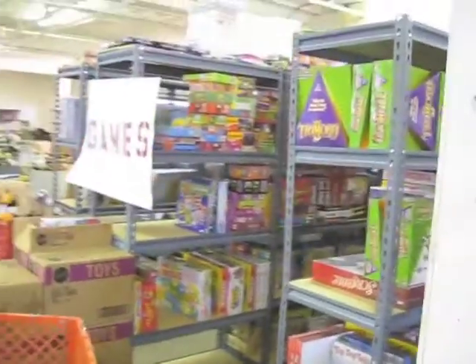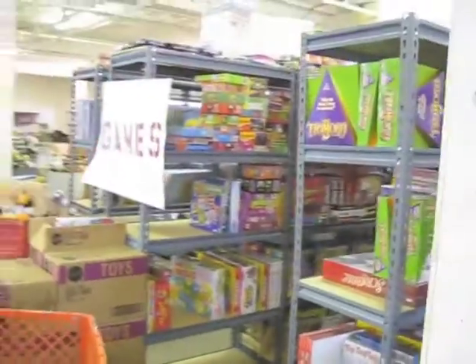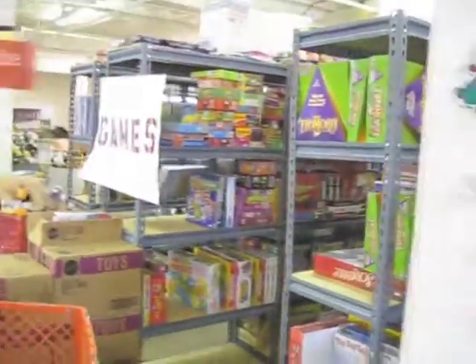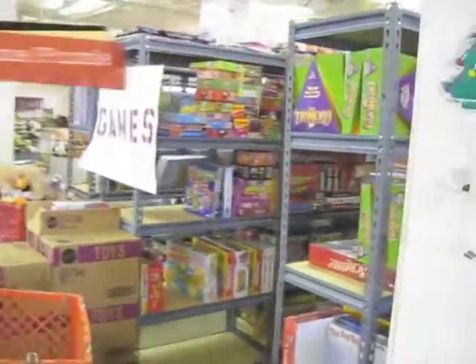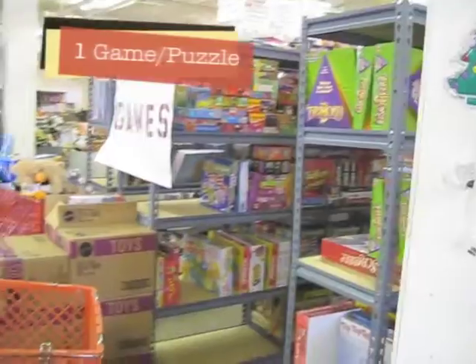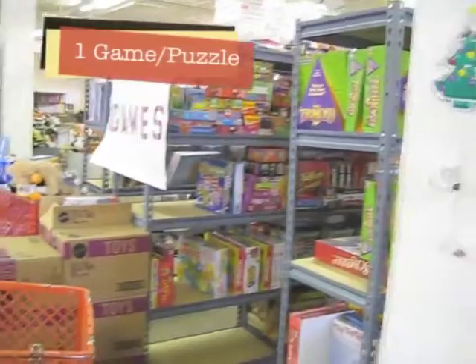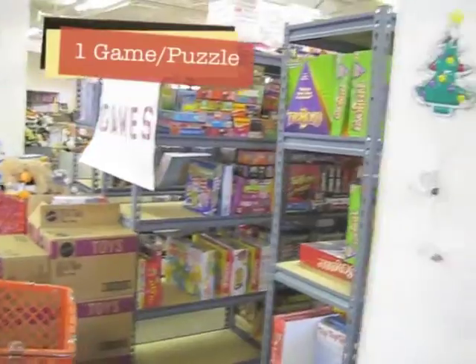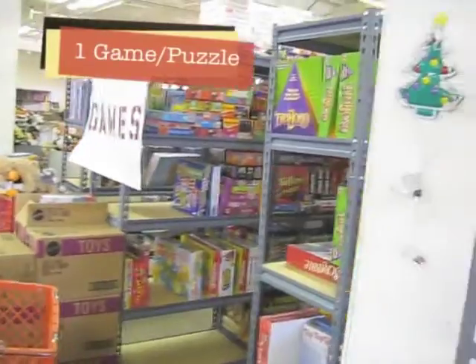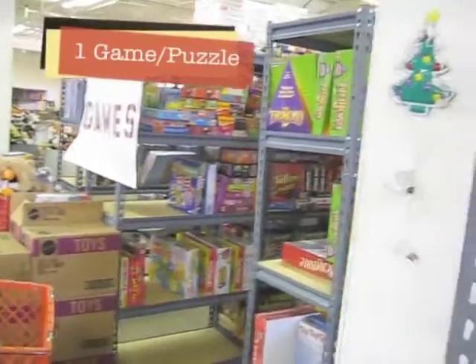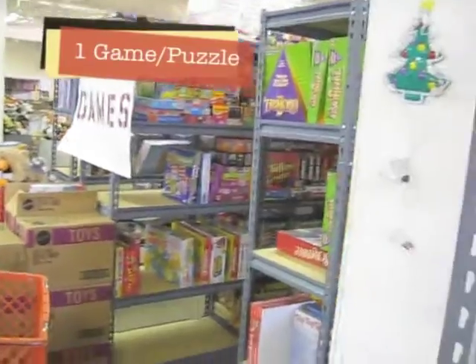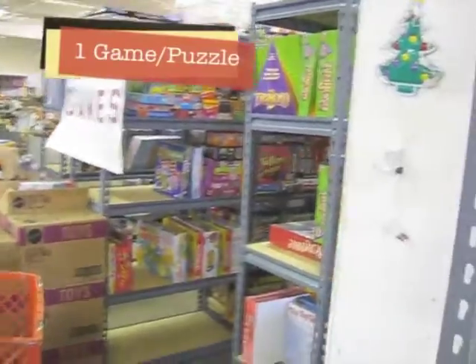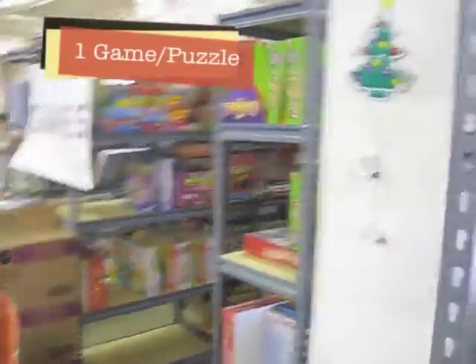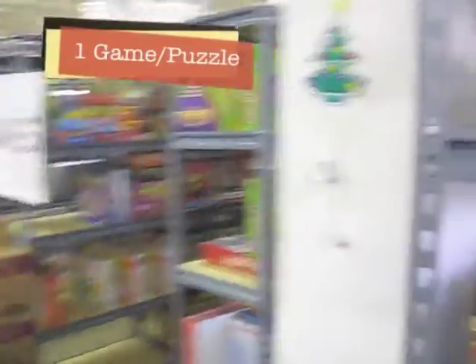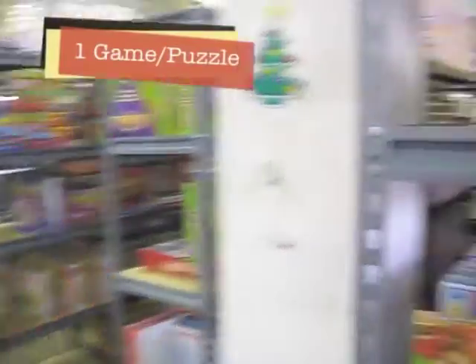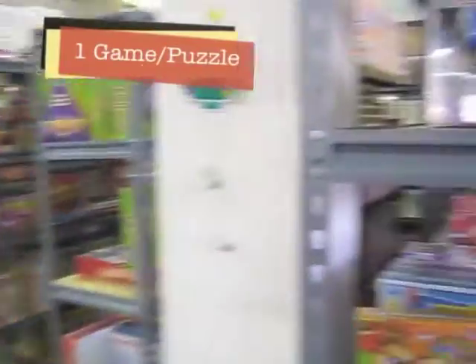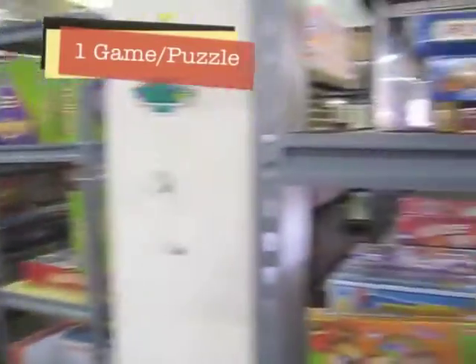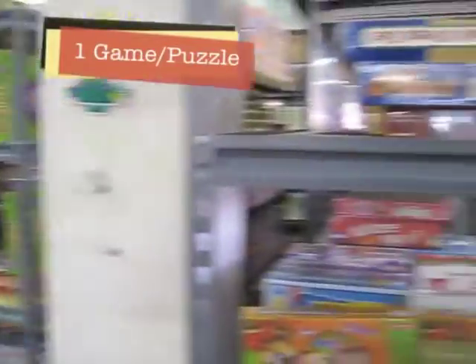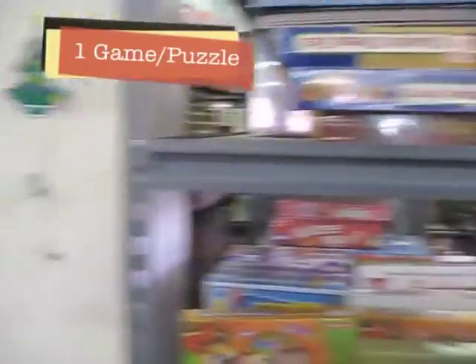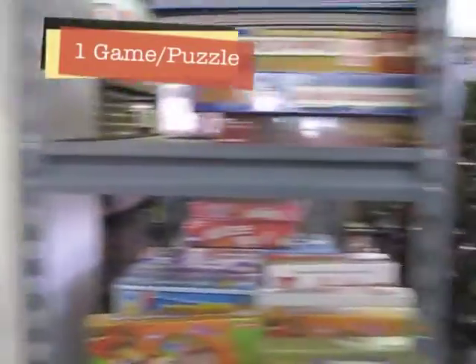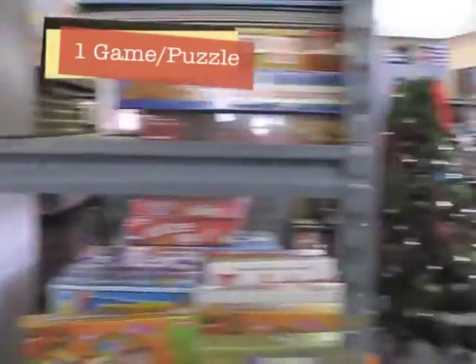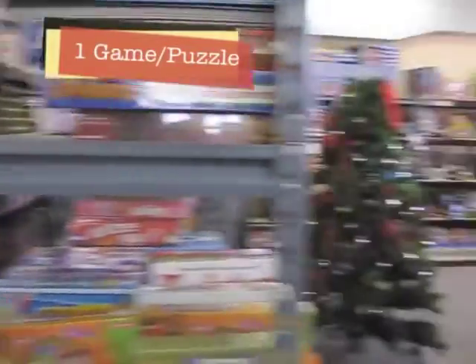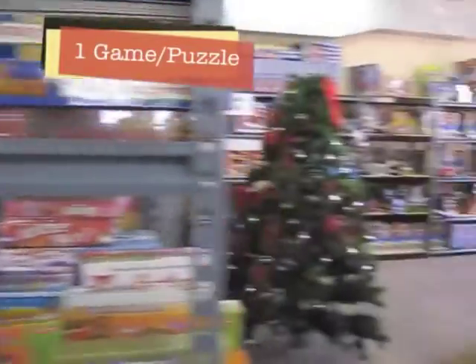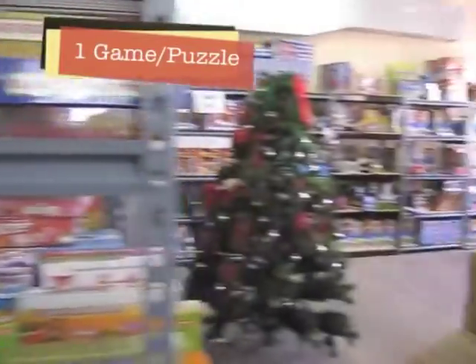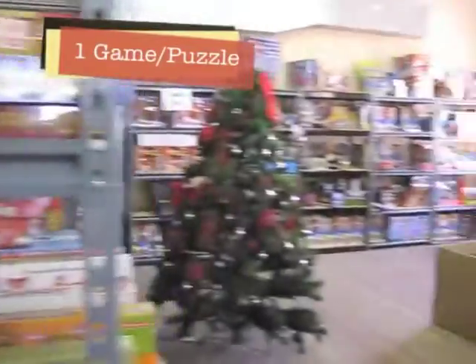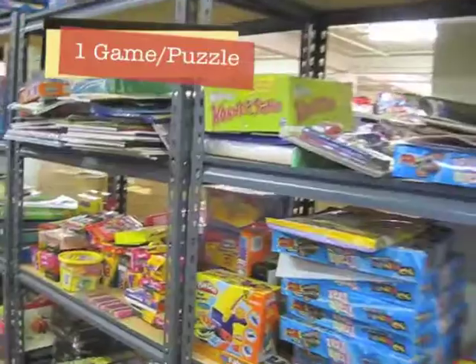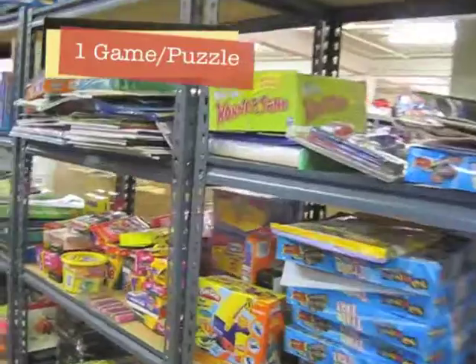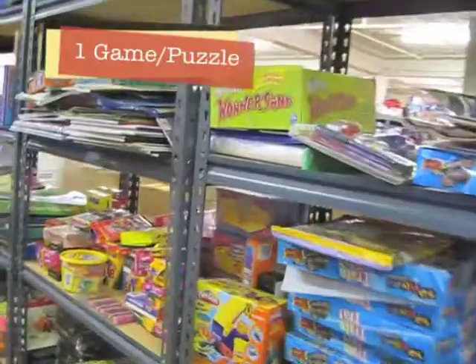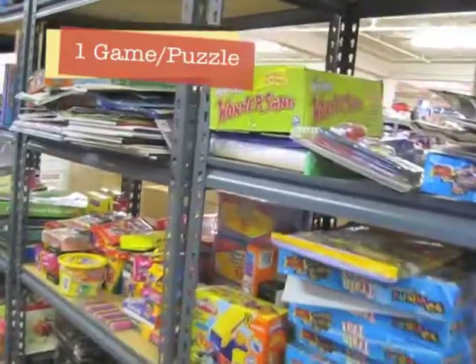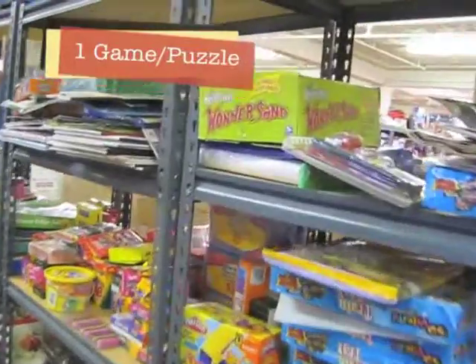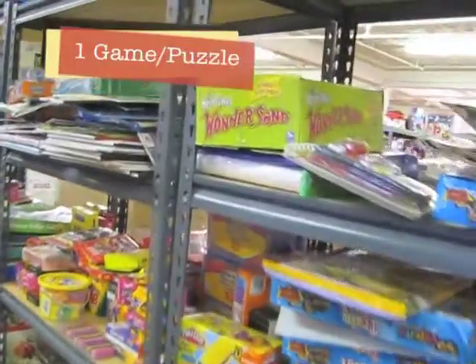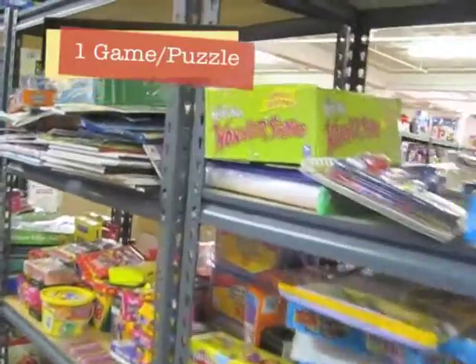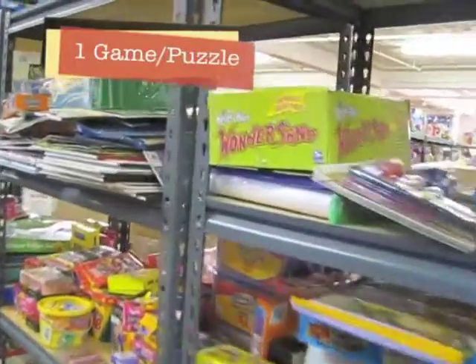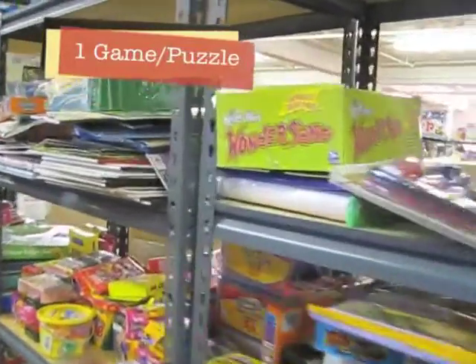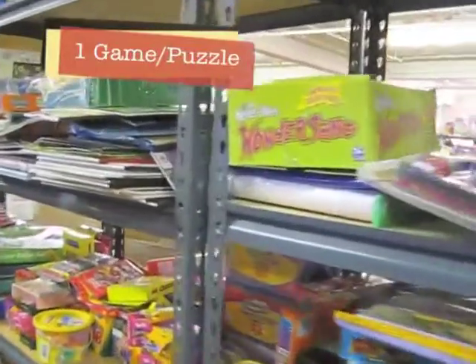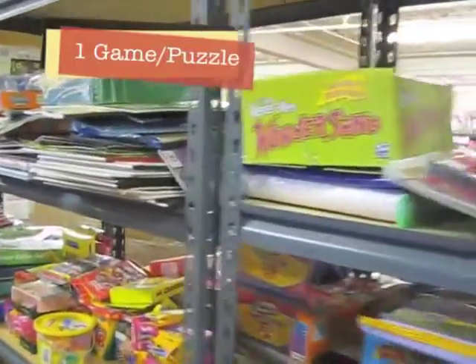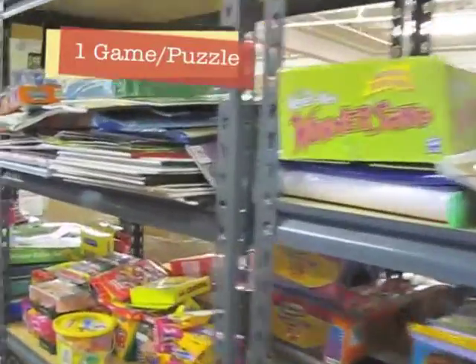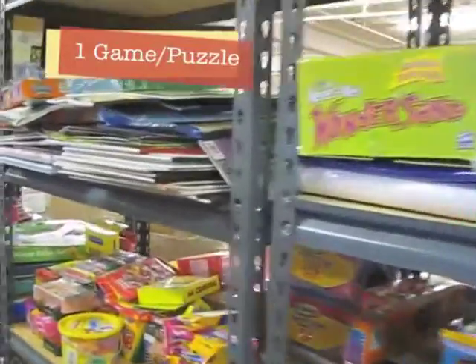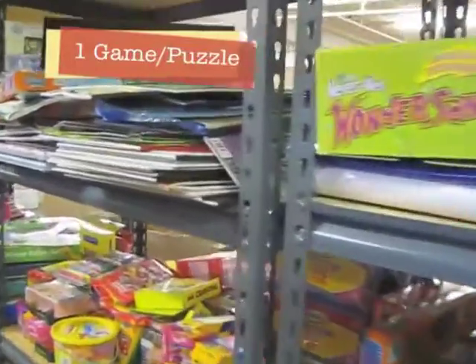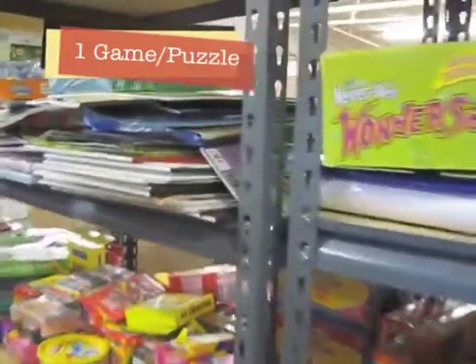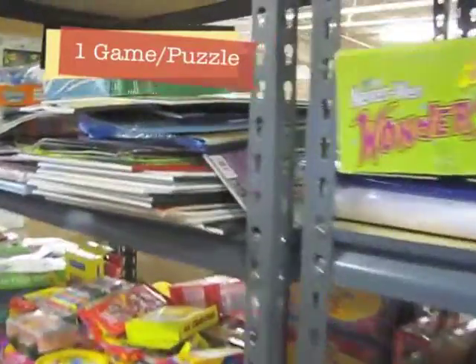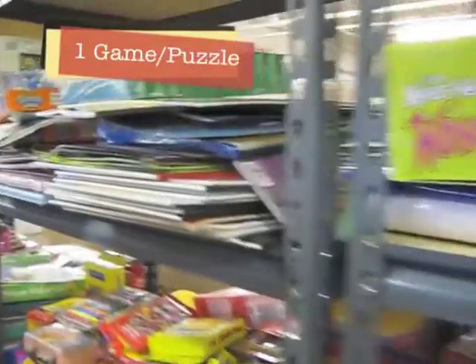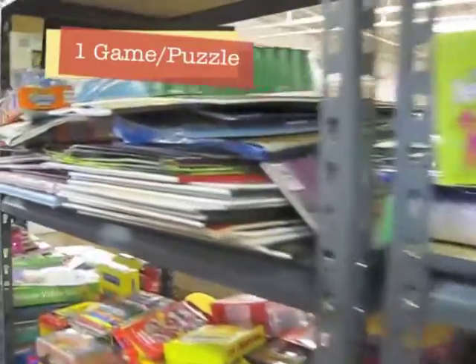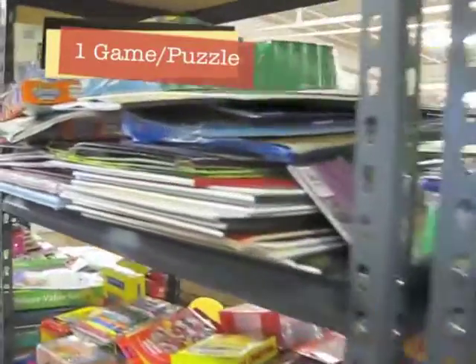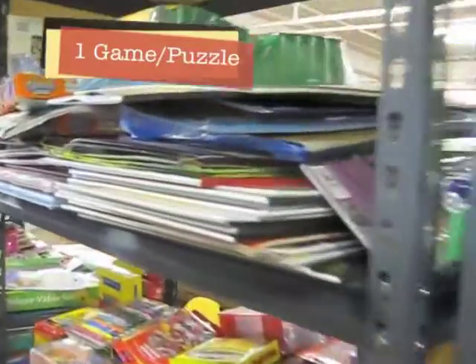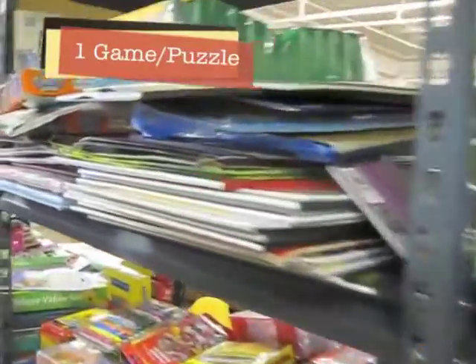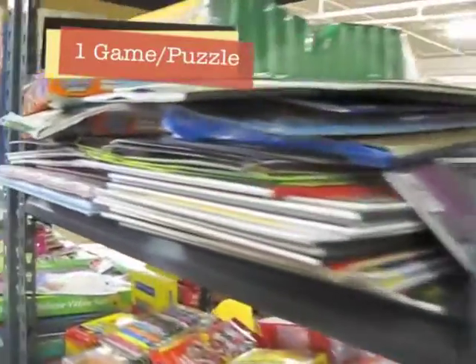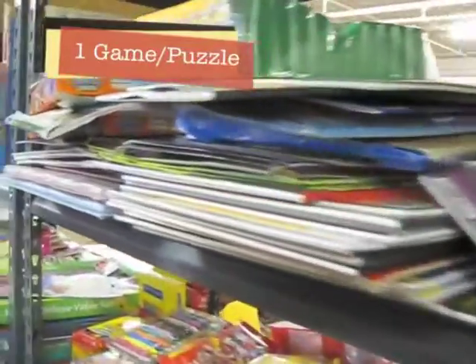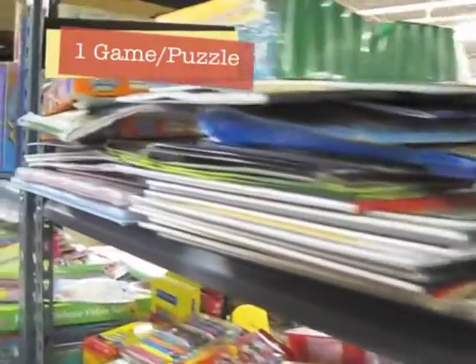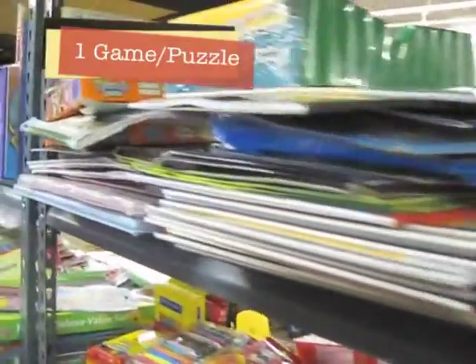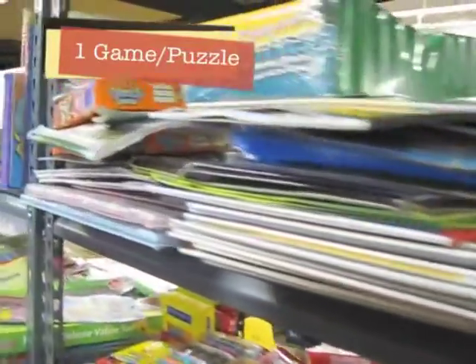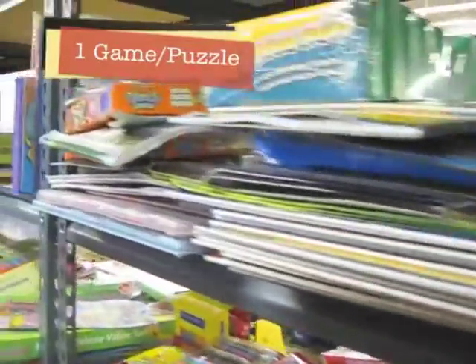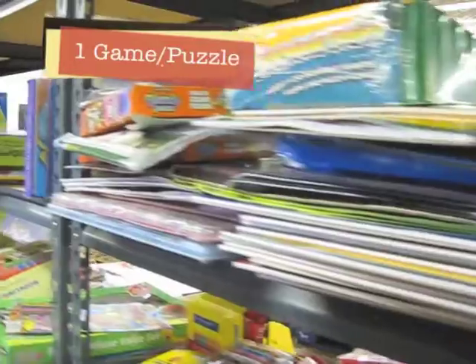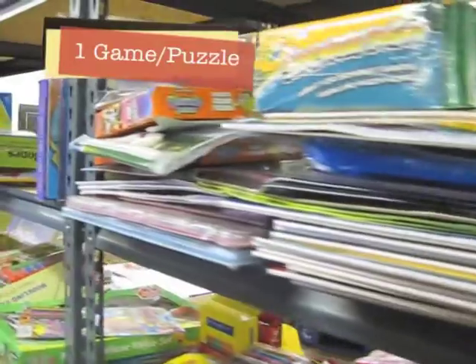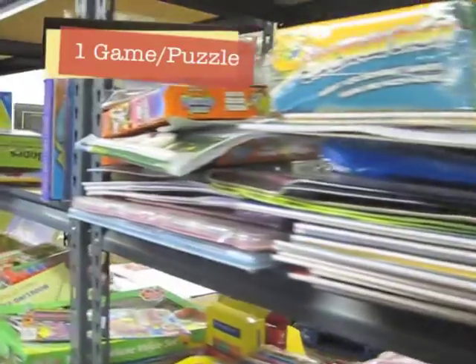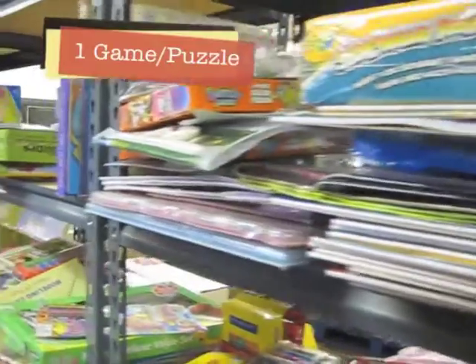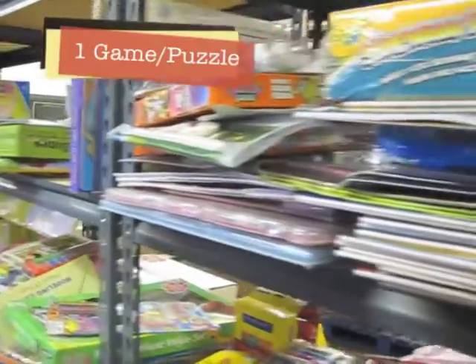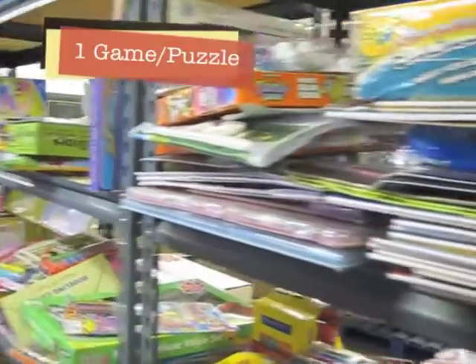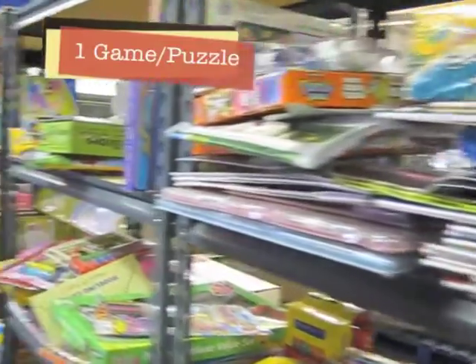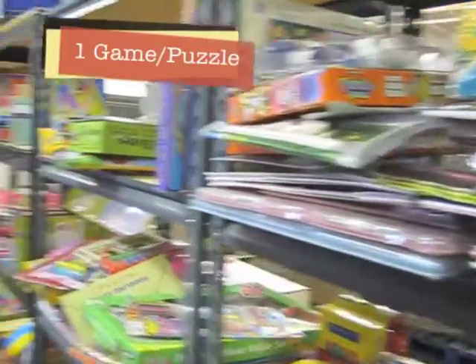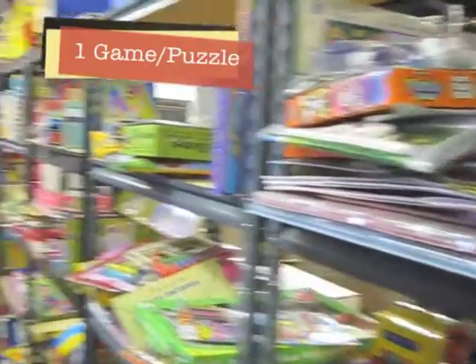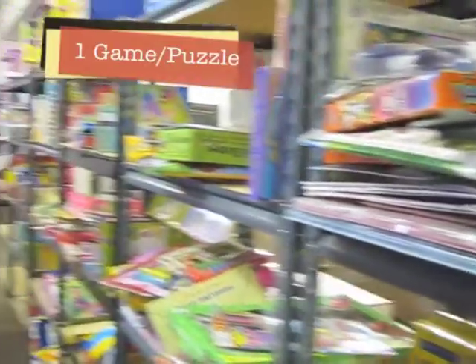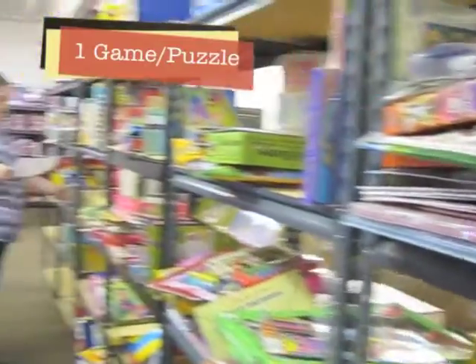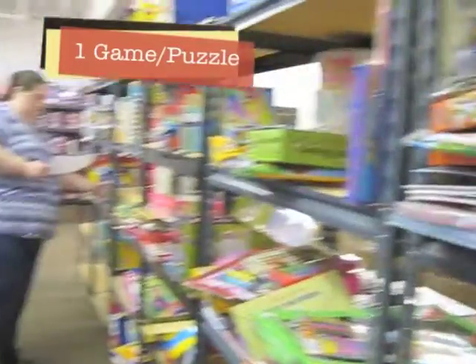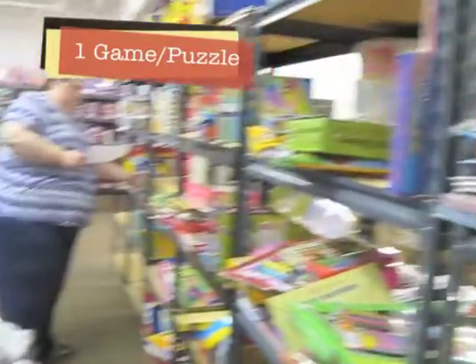Children also get one game. They can also be arts and crafts kits. Make sure the age matches the box.